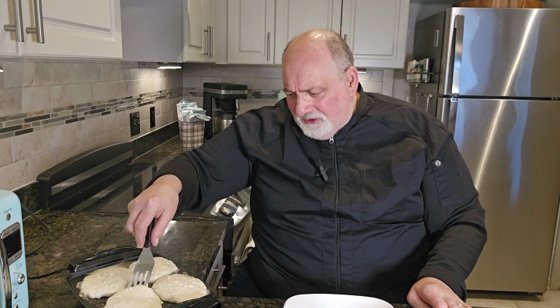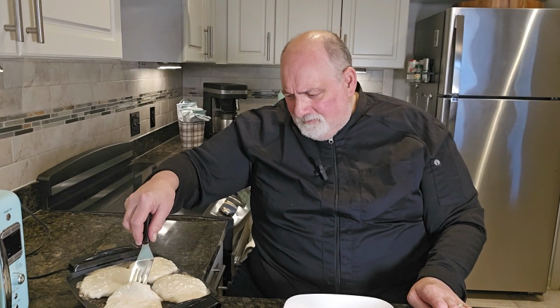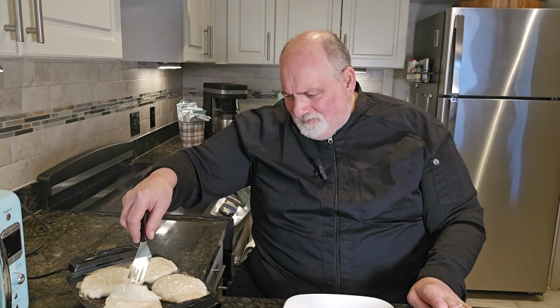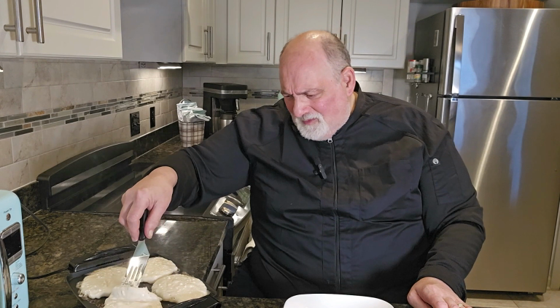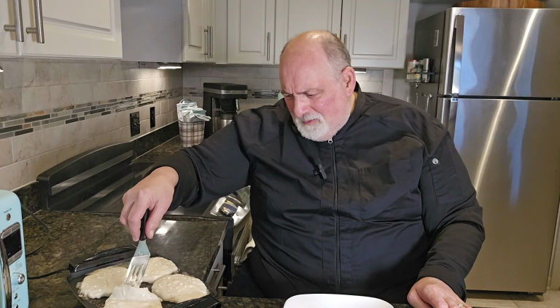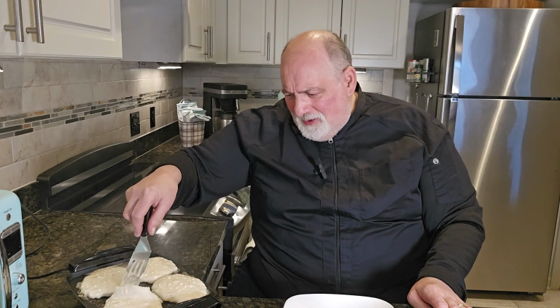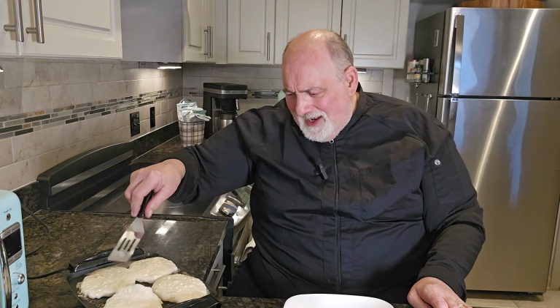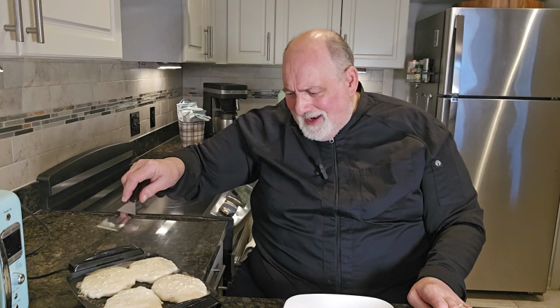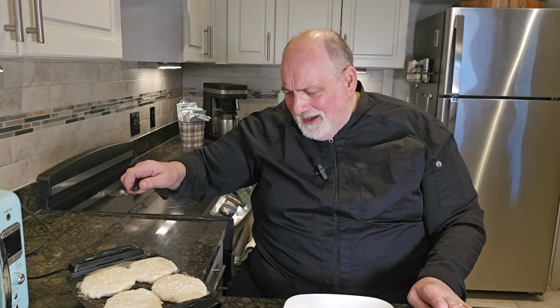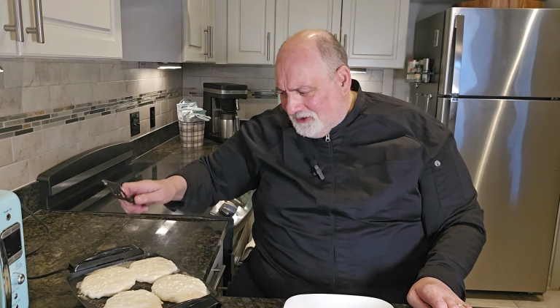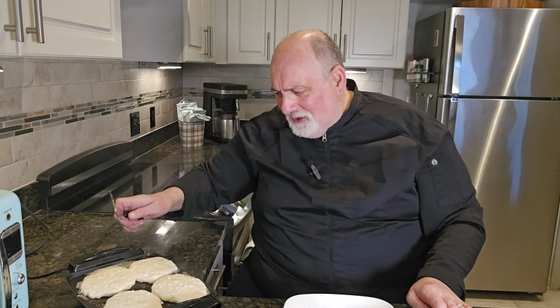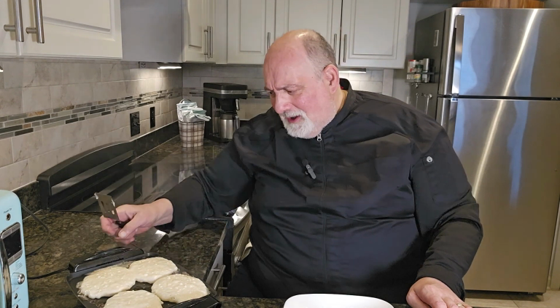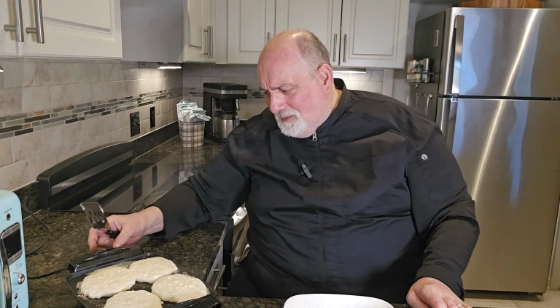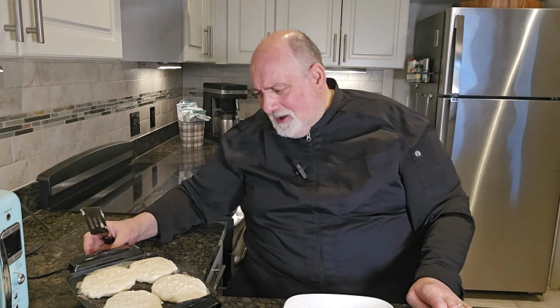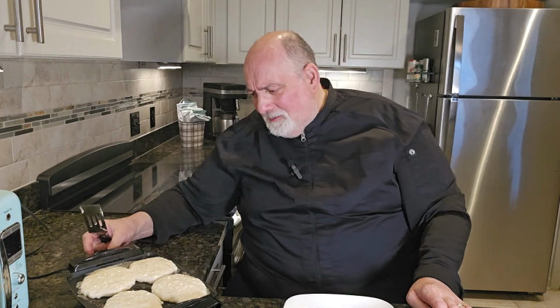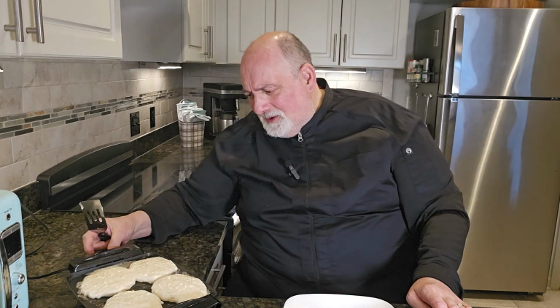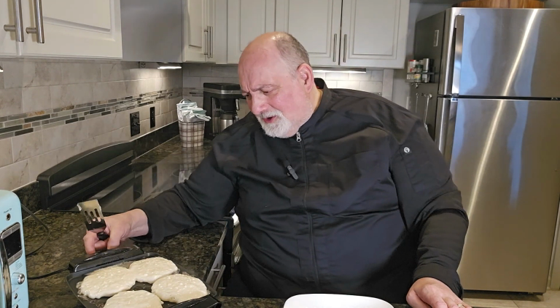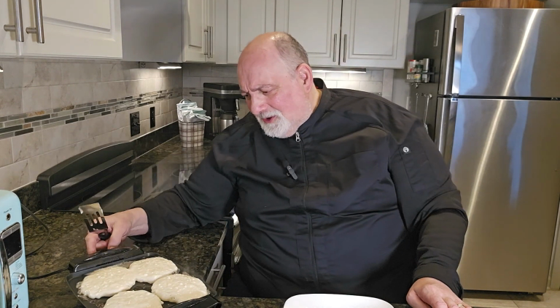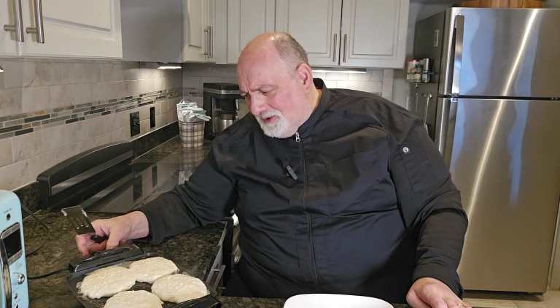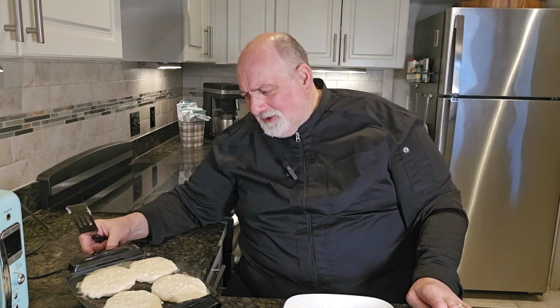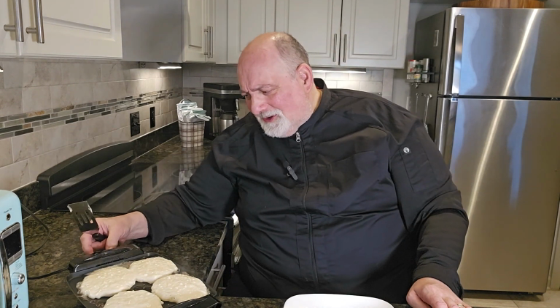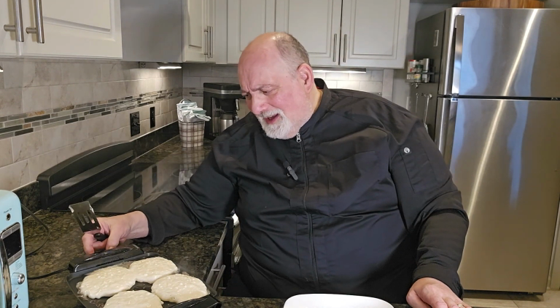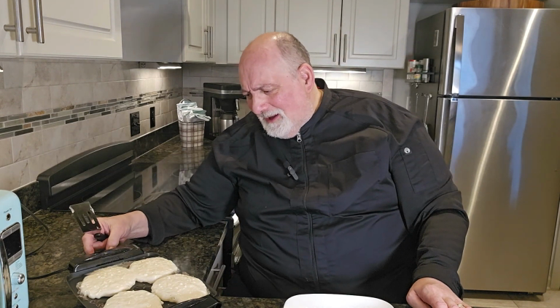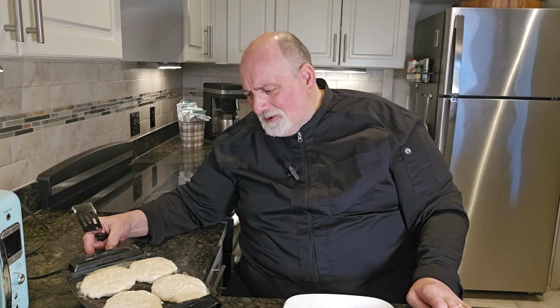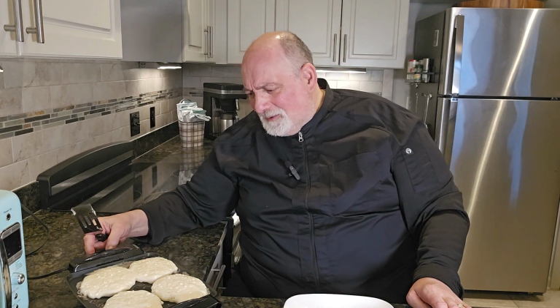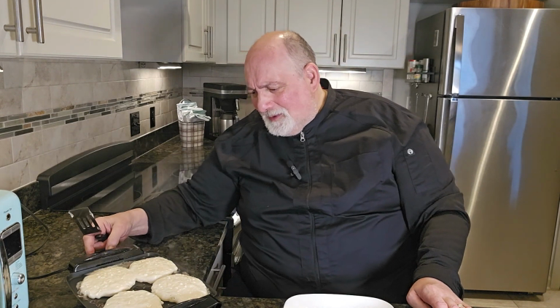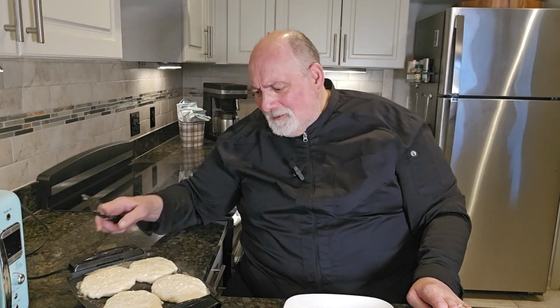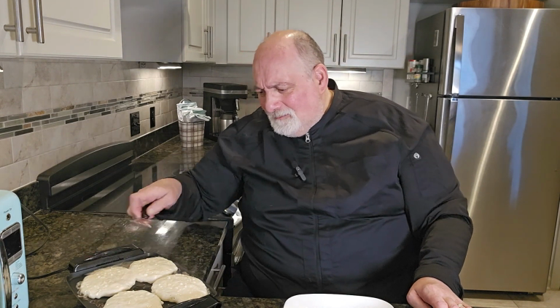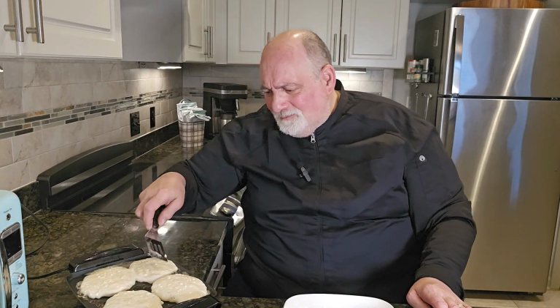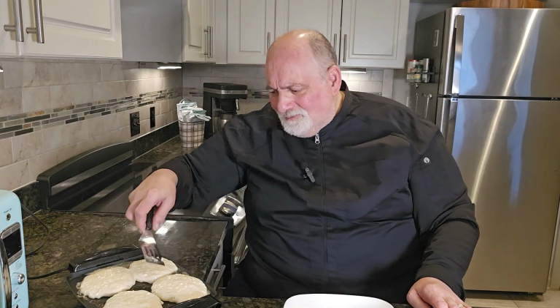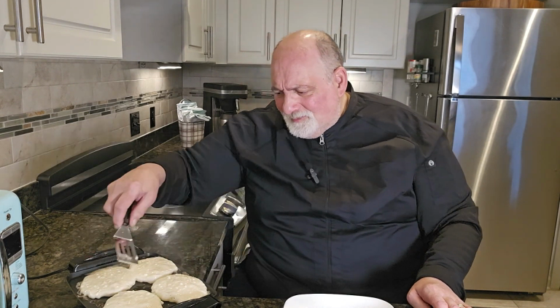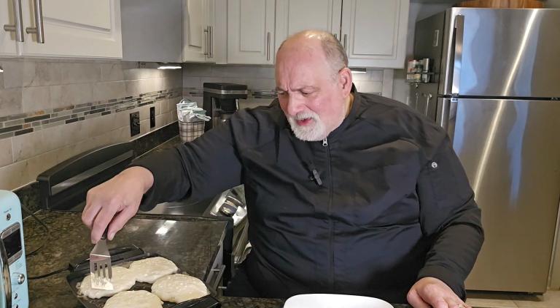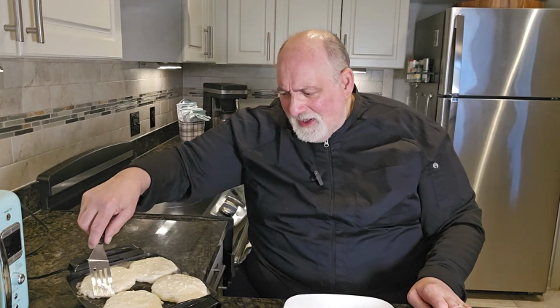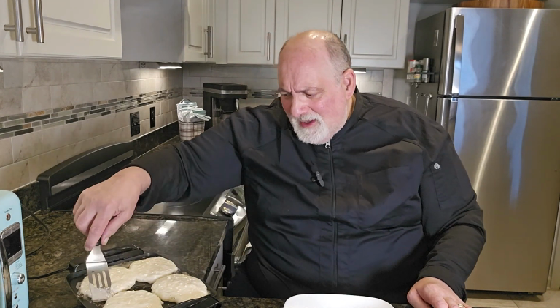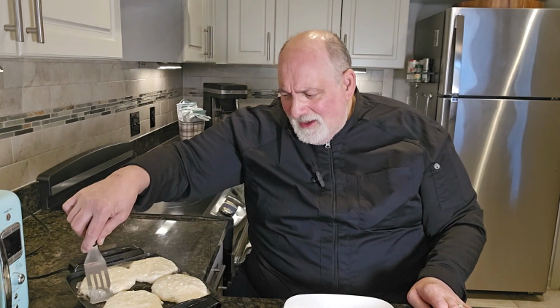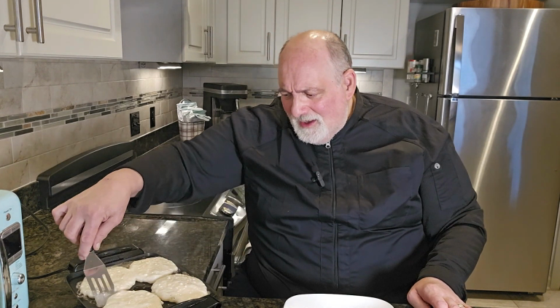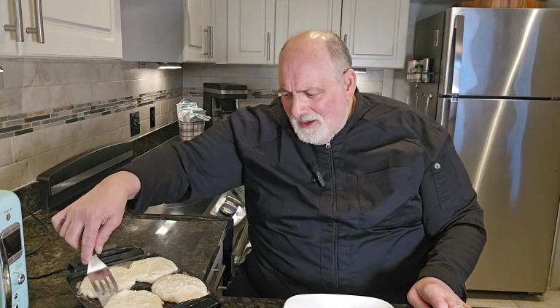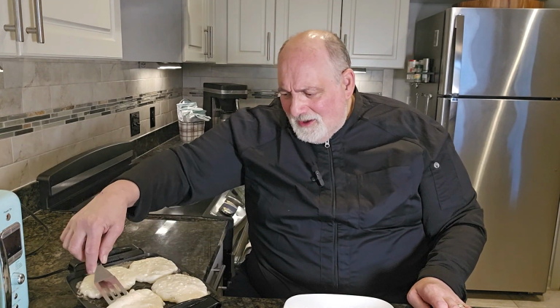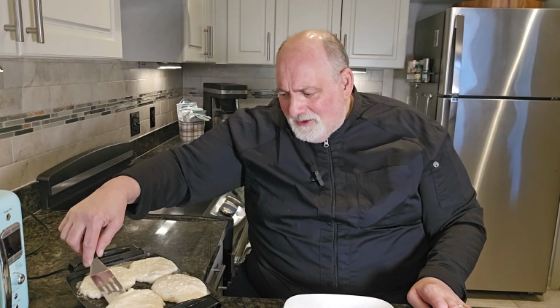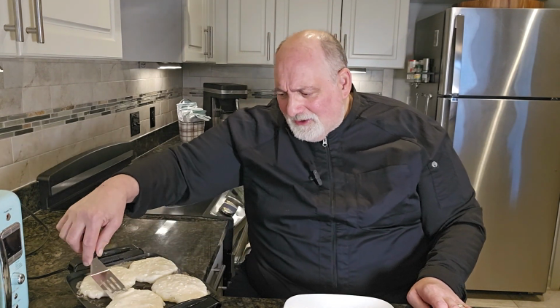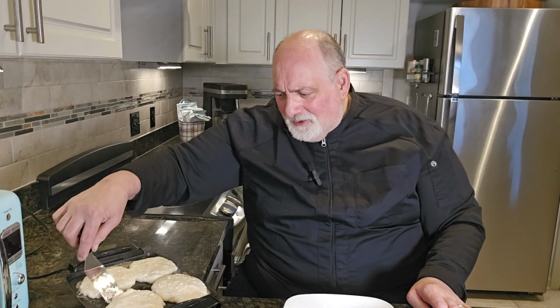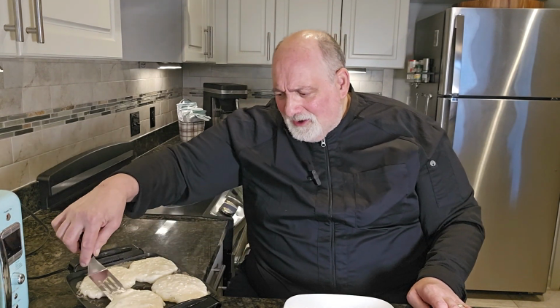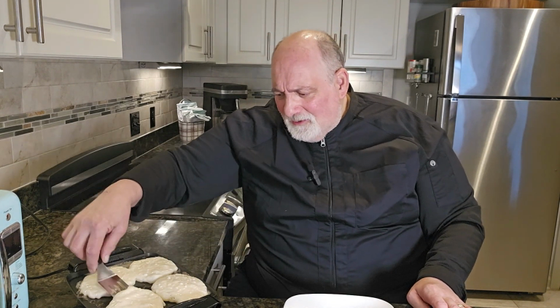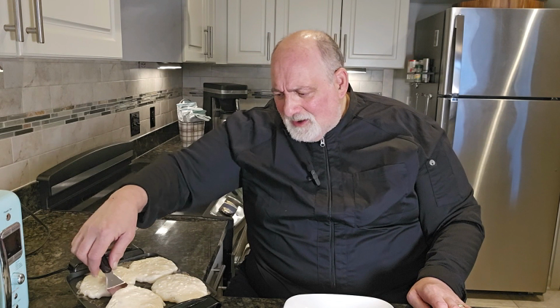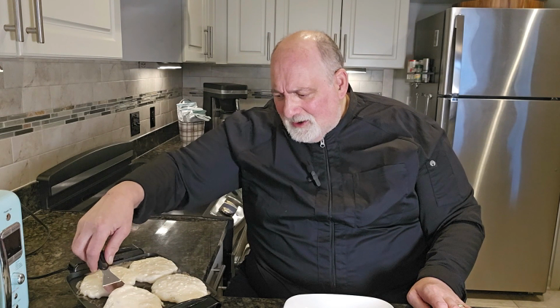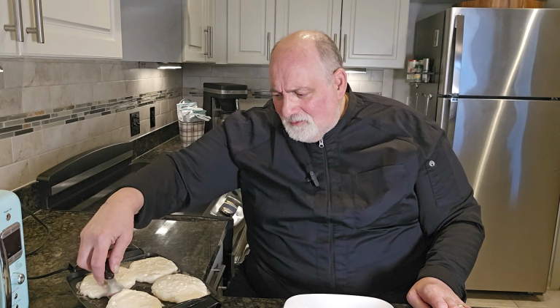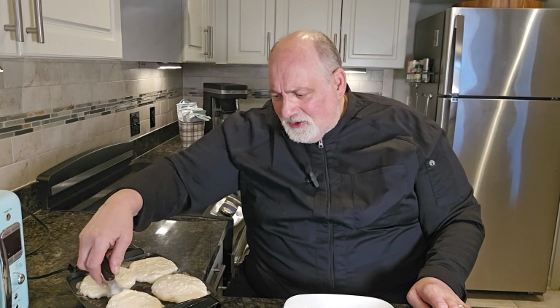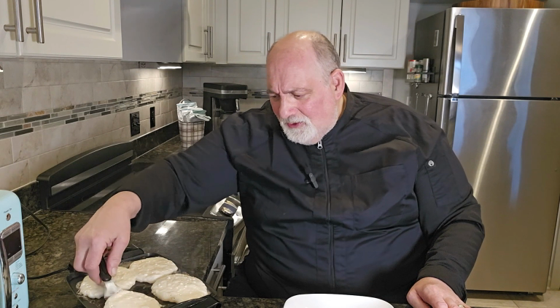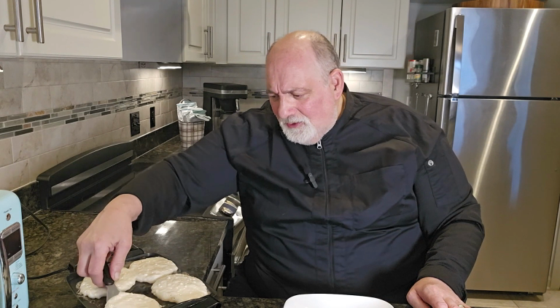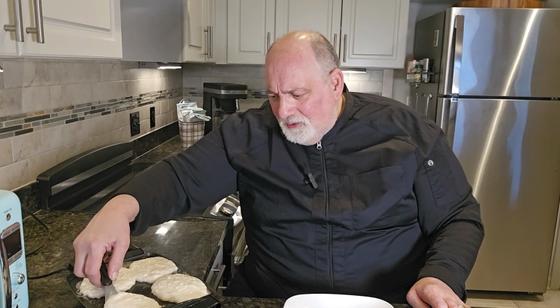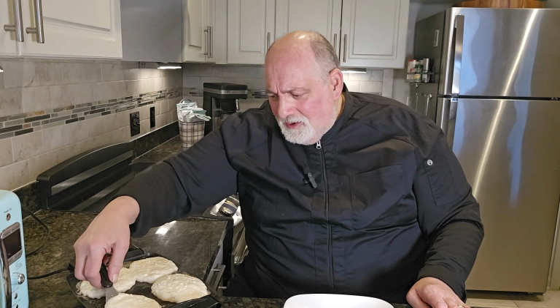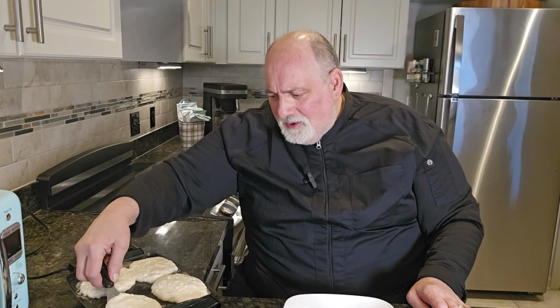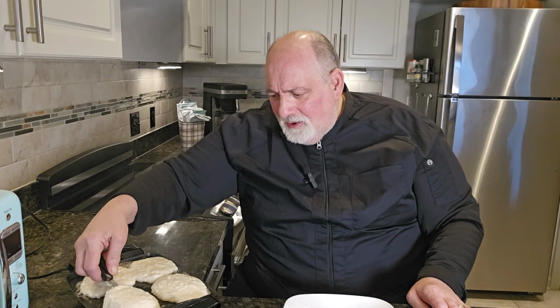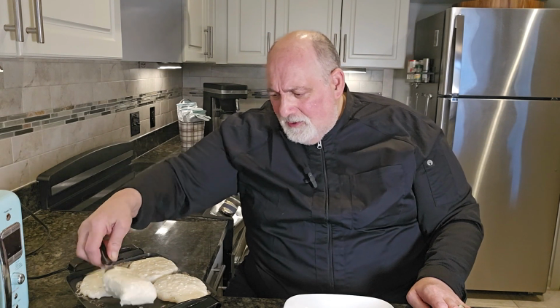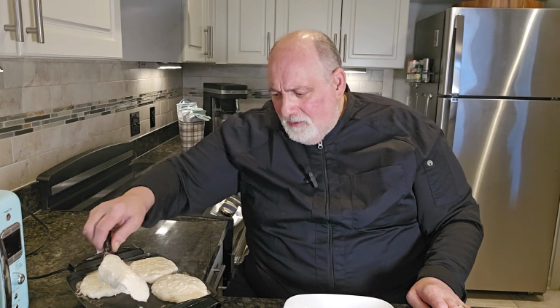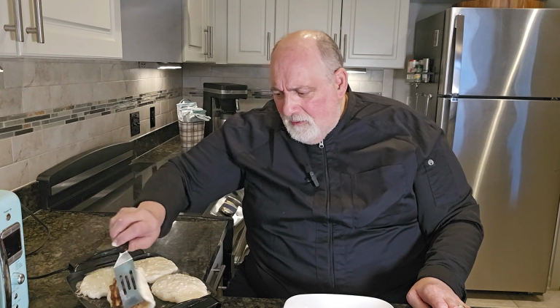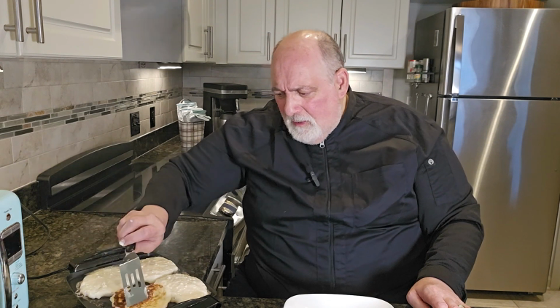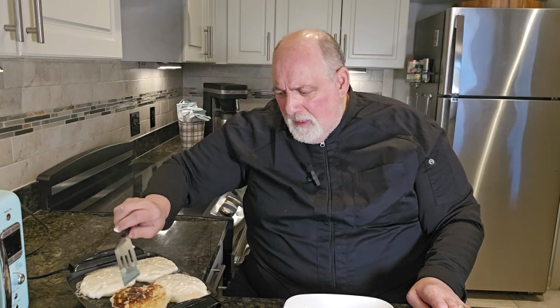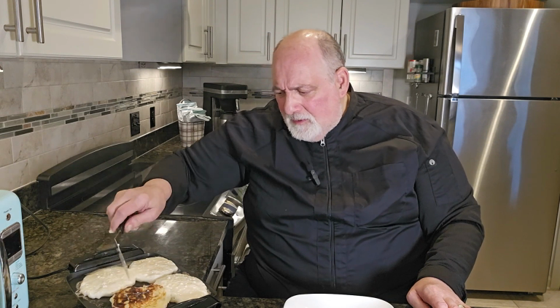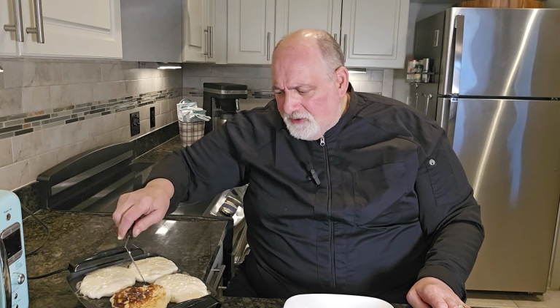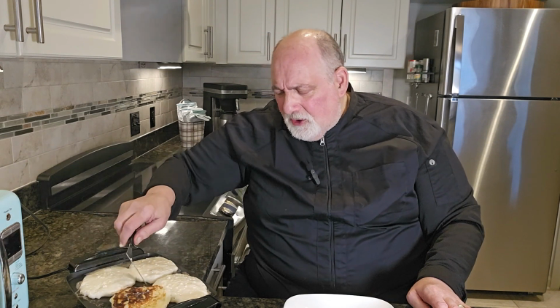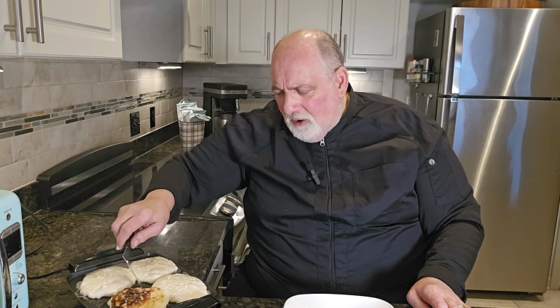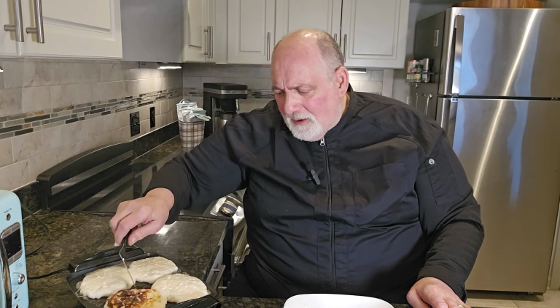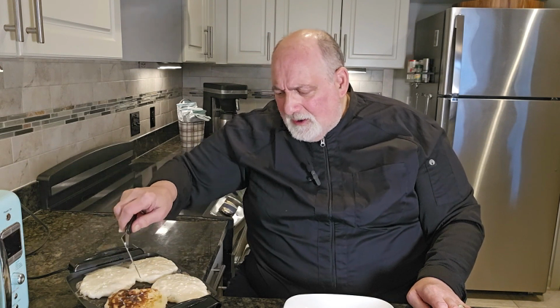These pancakes are coming up. Let me turn this down a little bit so we don't get them too dark.